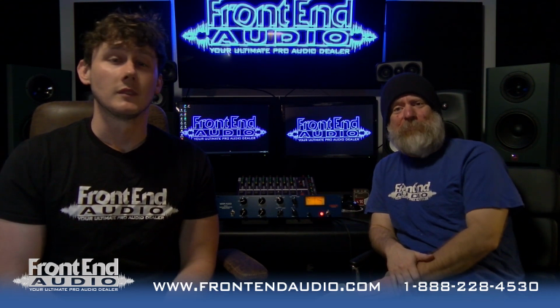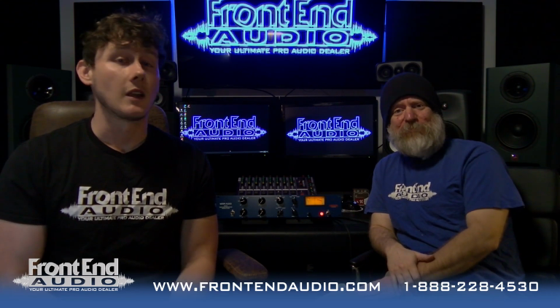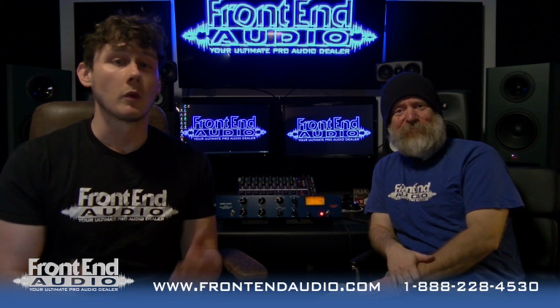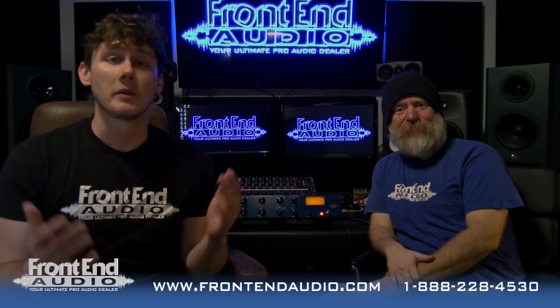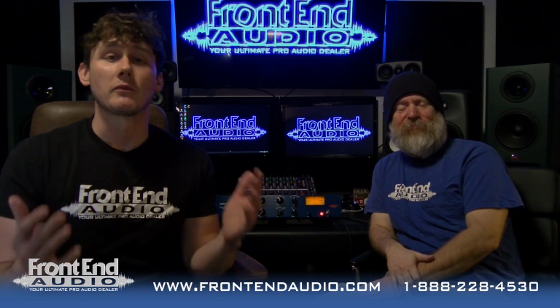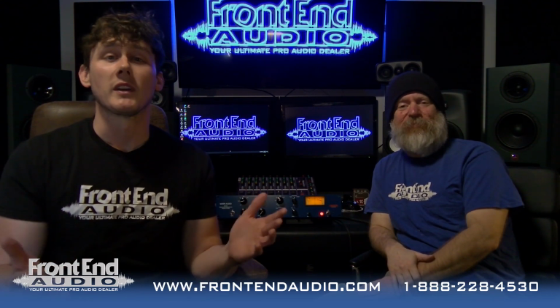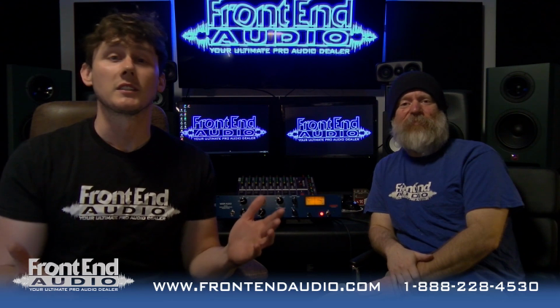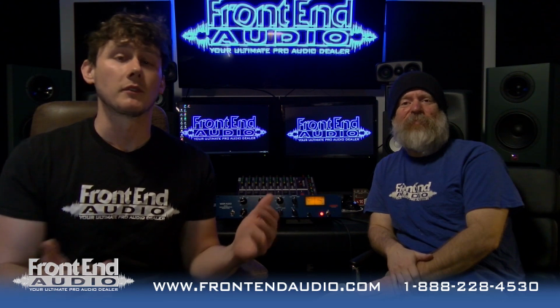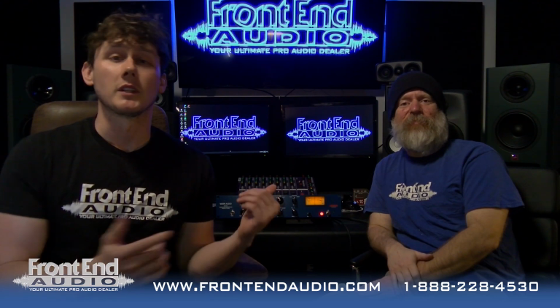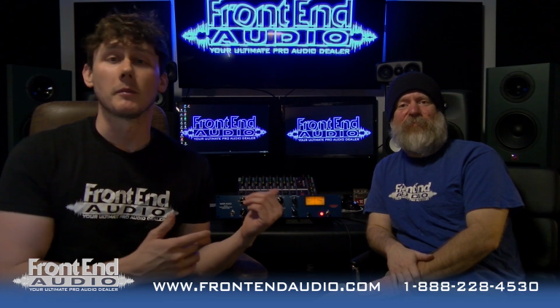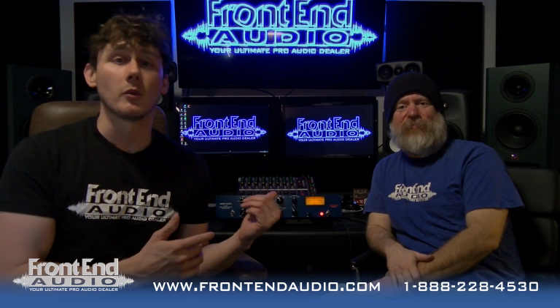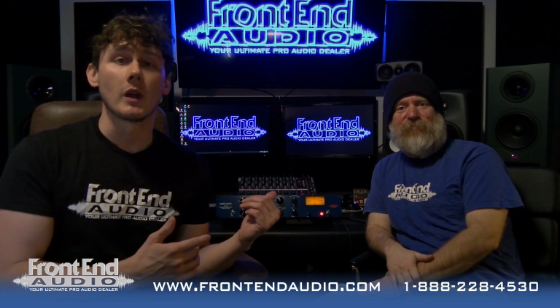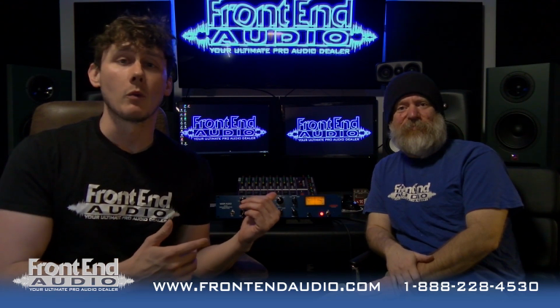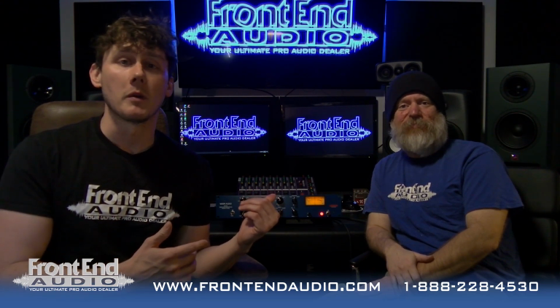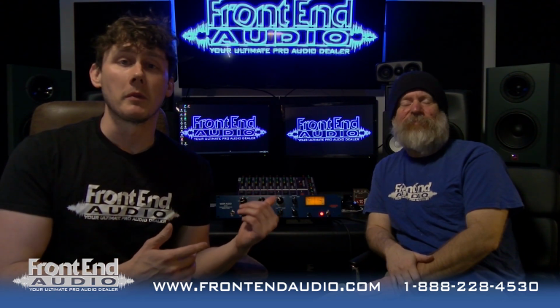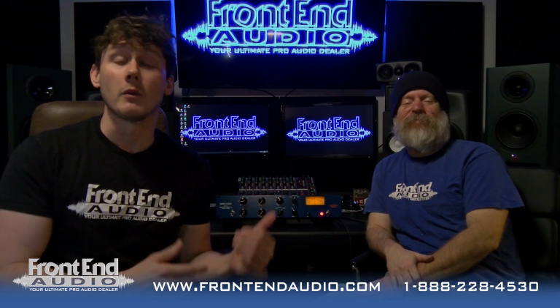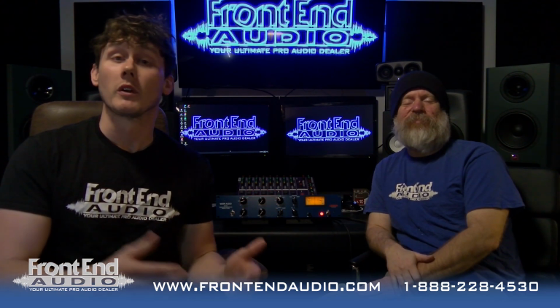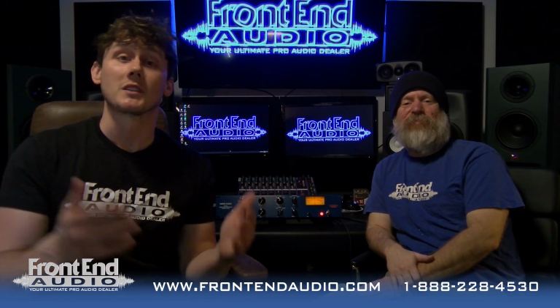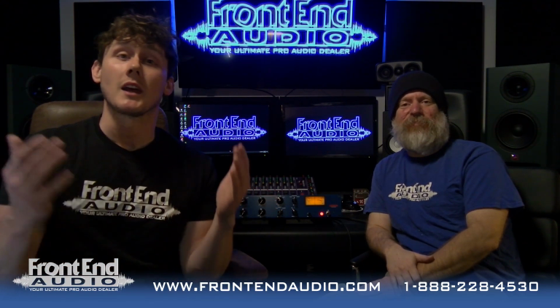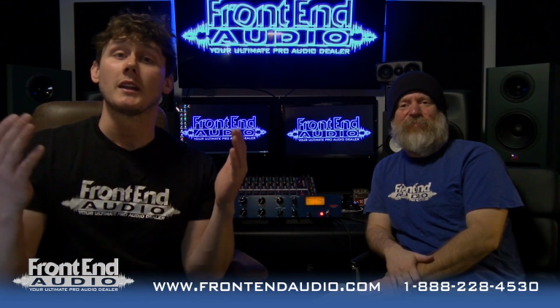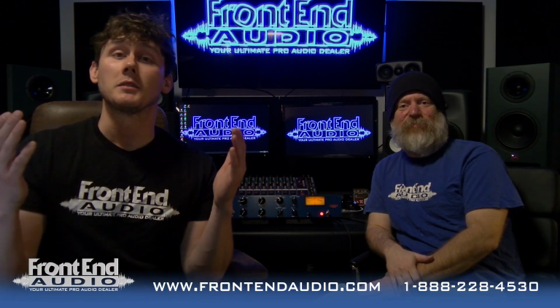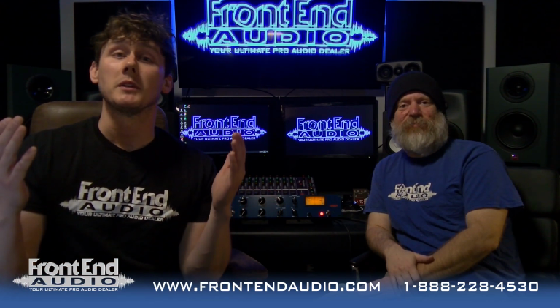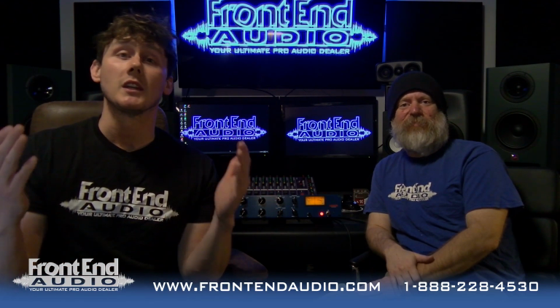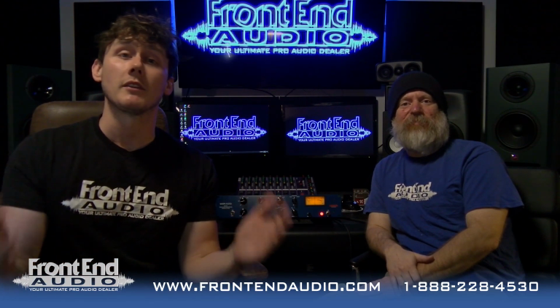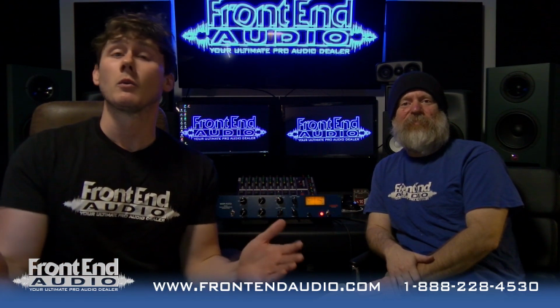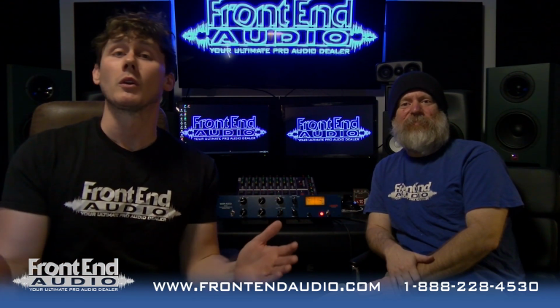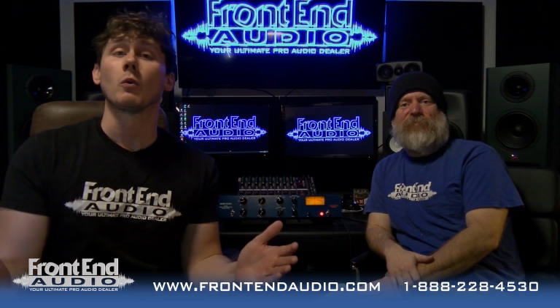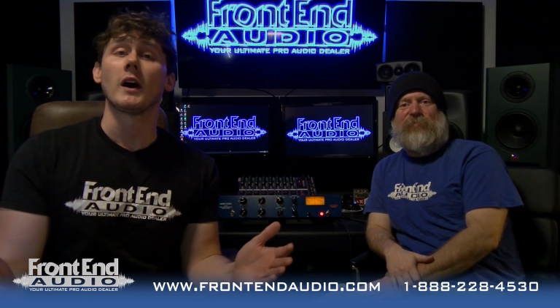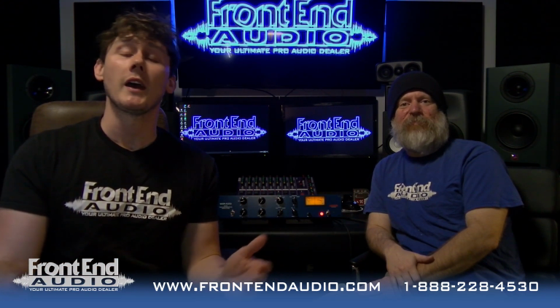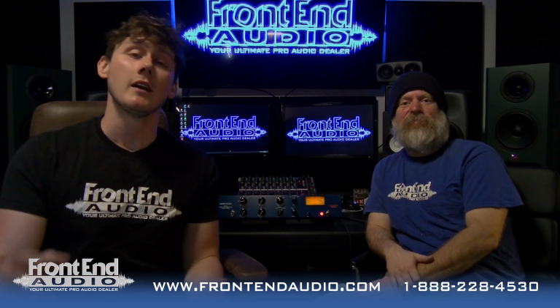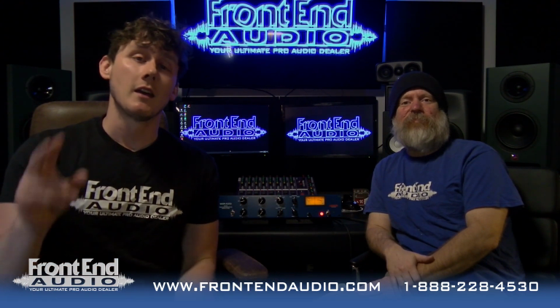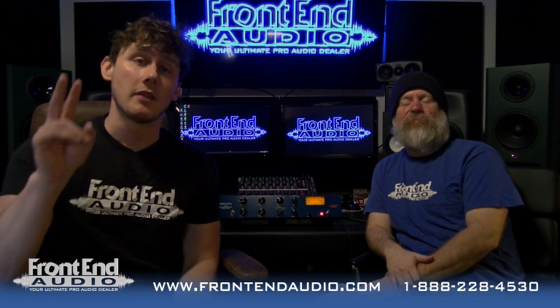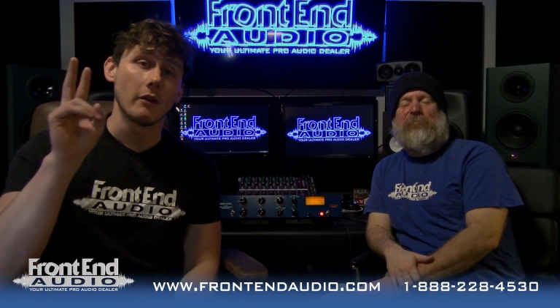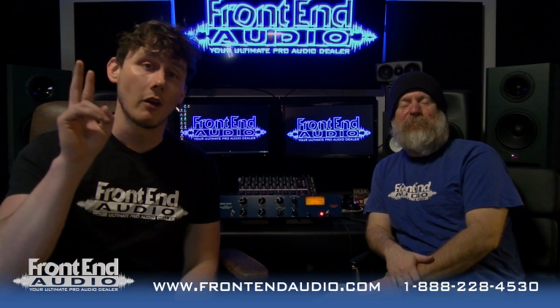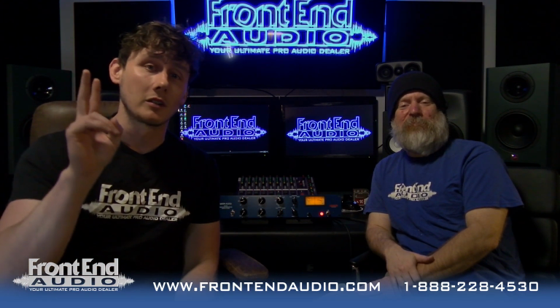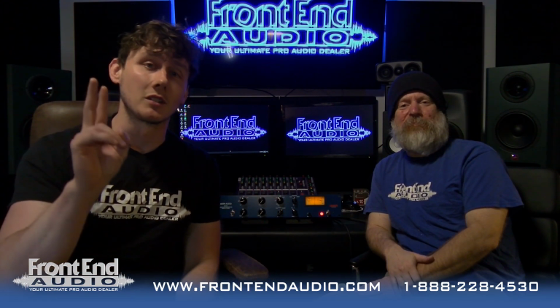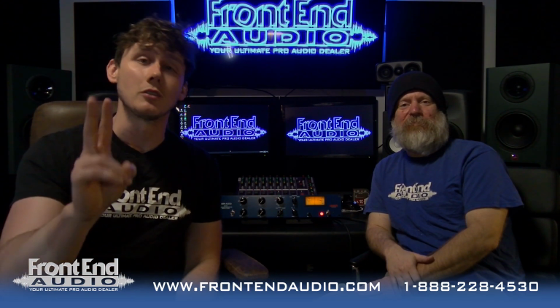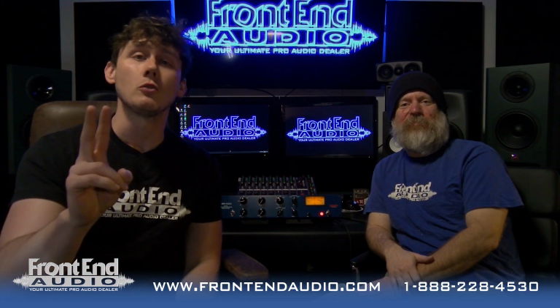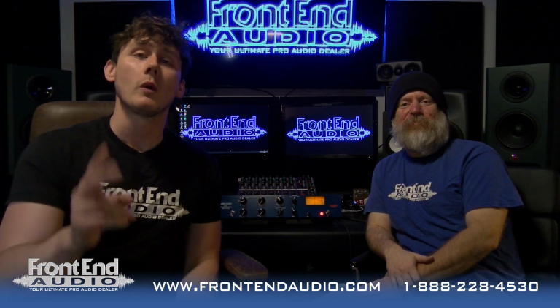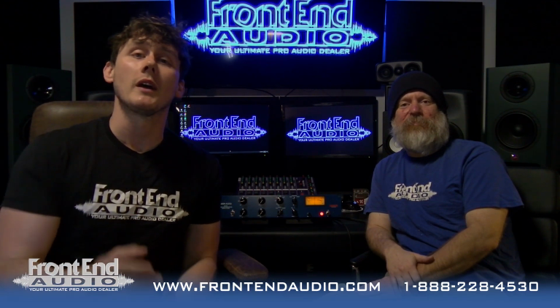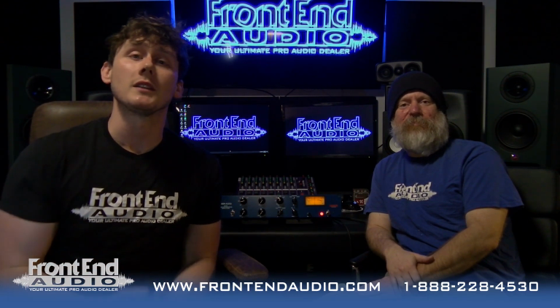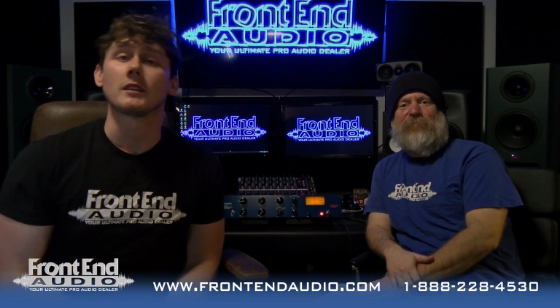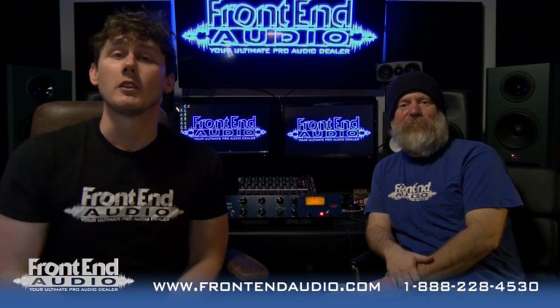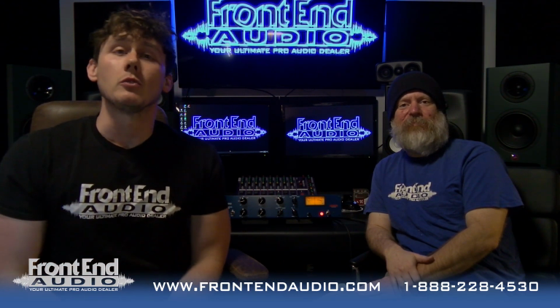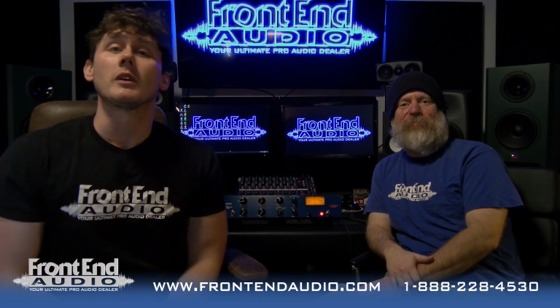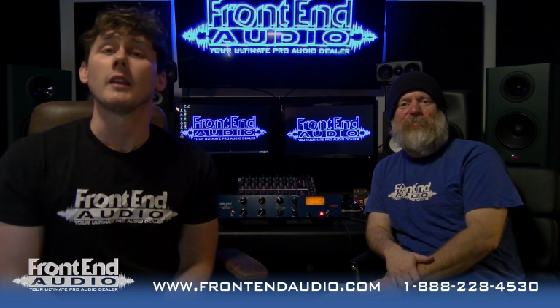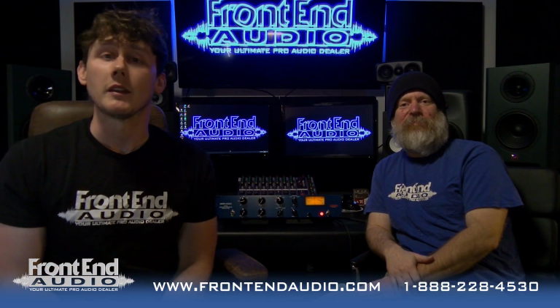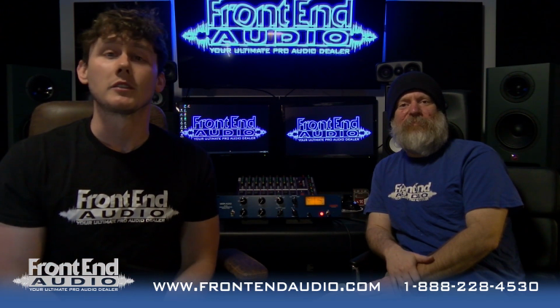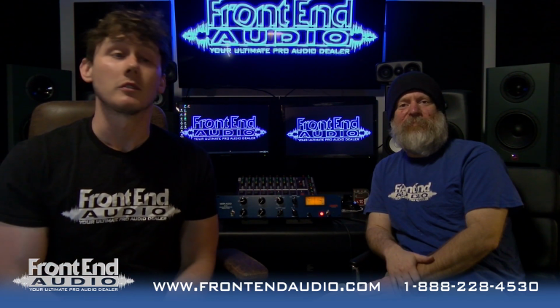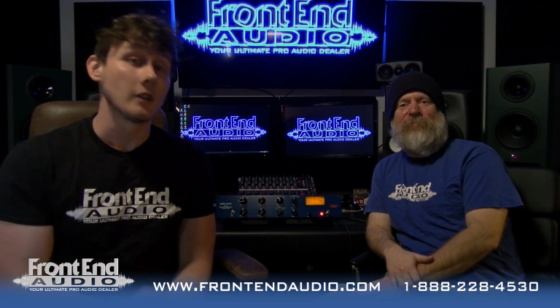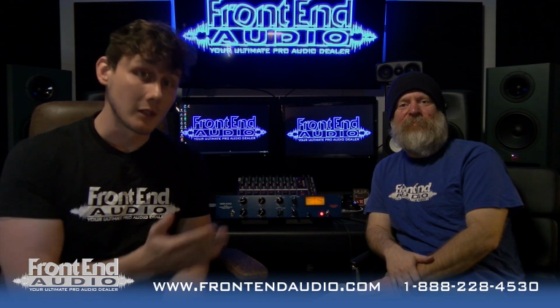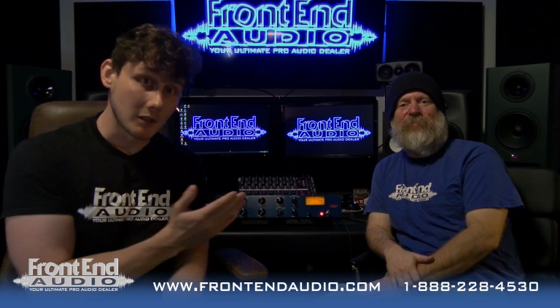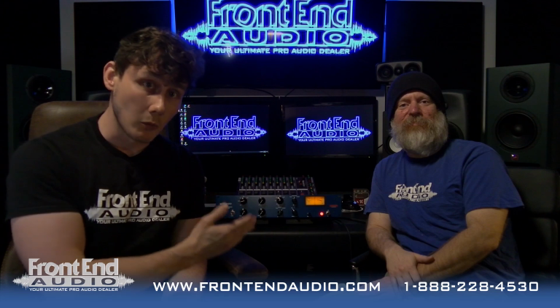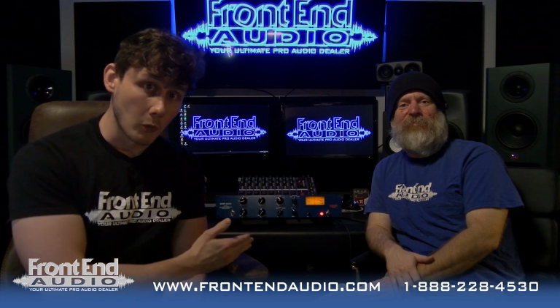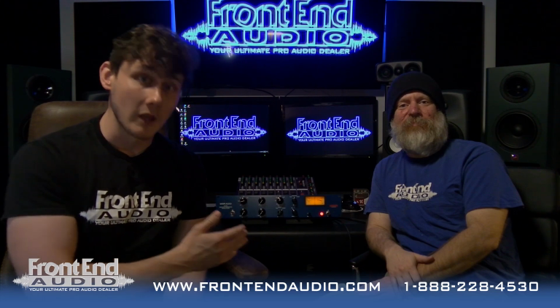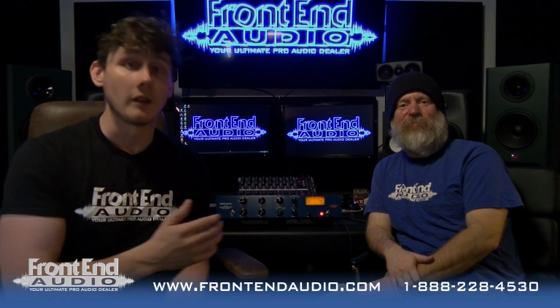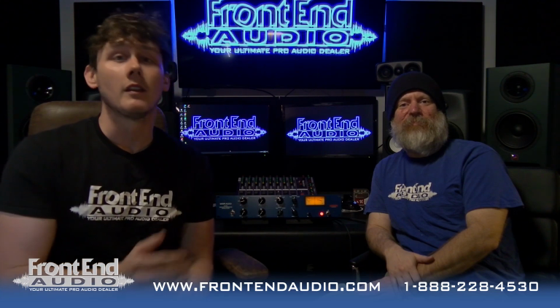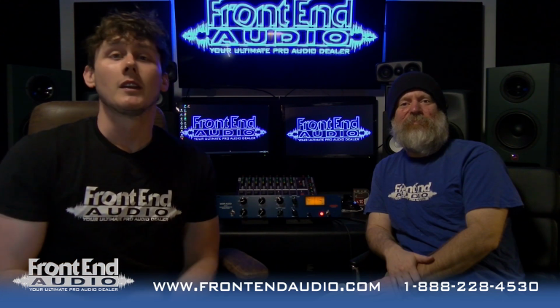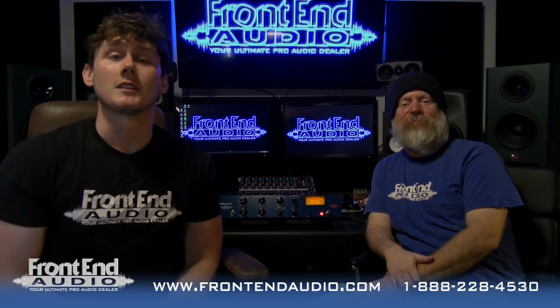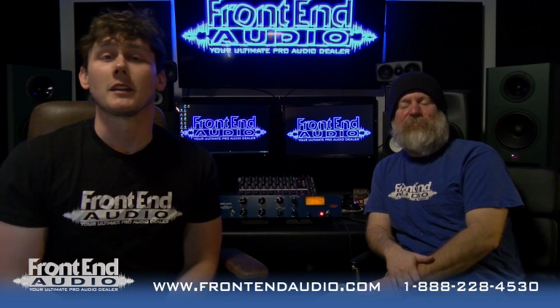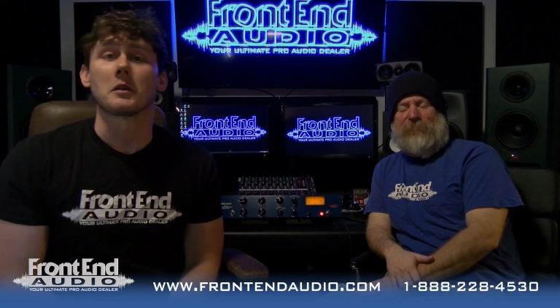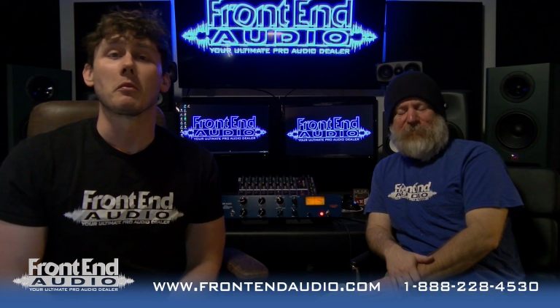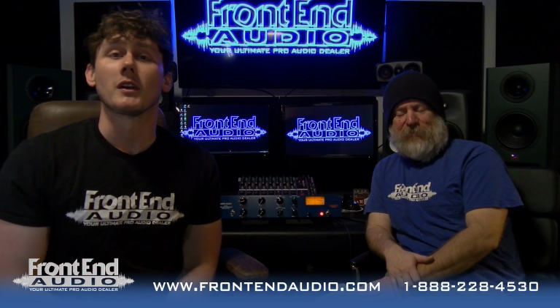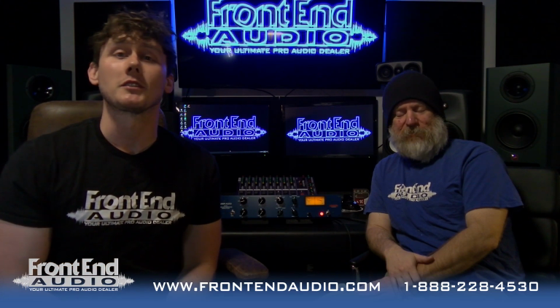Yeah, we're big fans of the WA-1B. We're excited to be giving one away. There are two ways that you can enter to win this compressor.